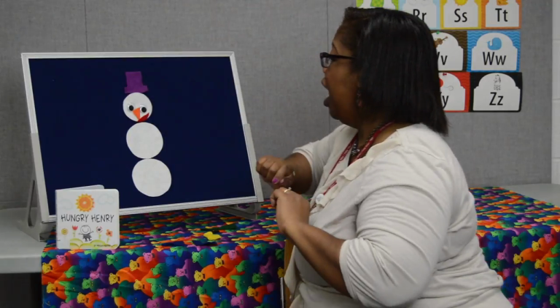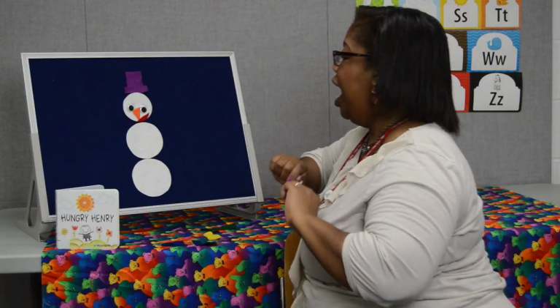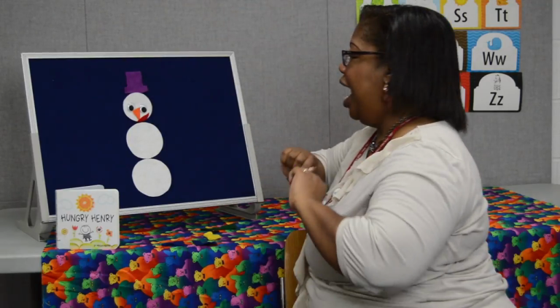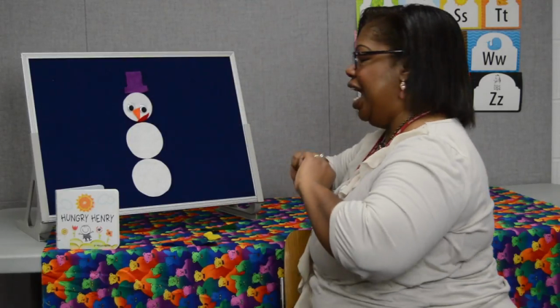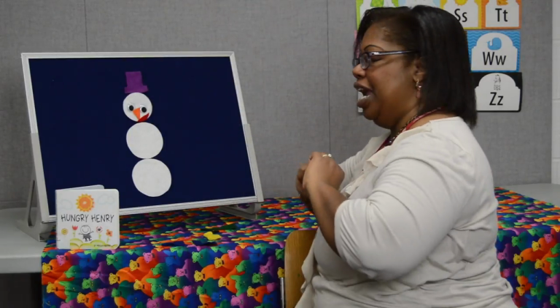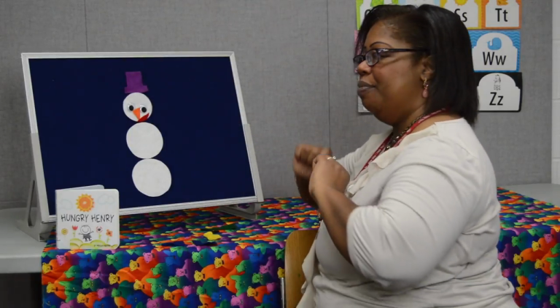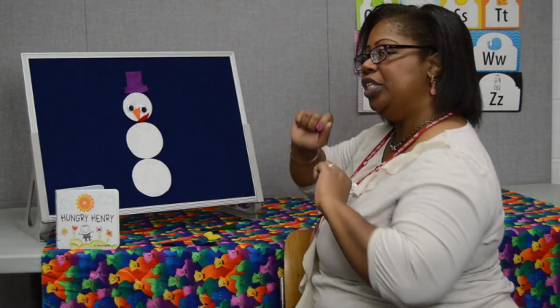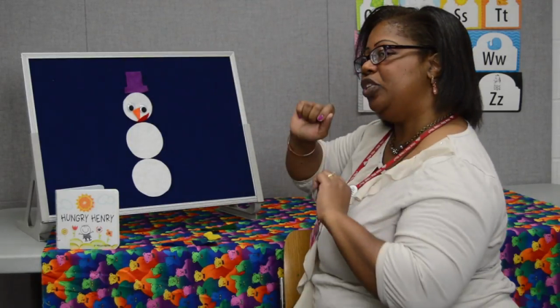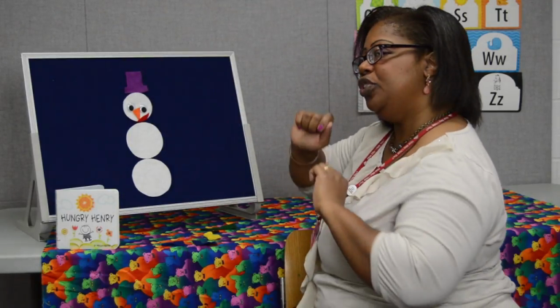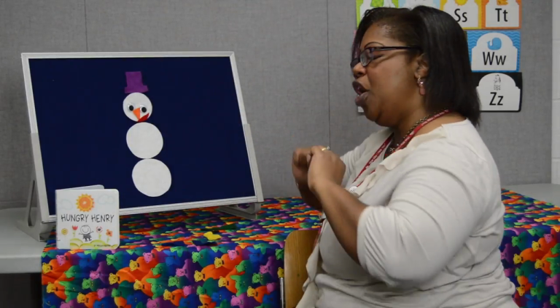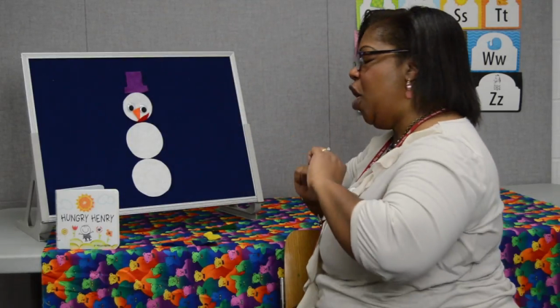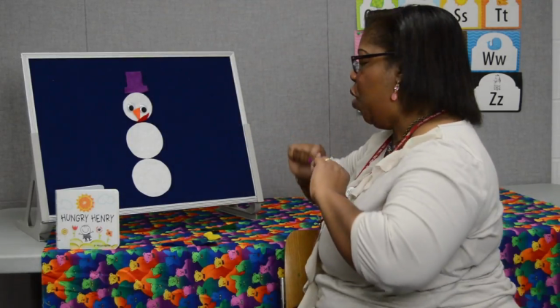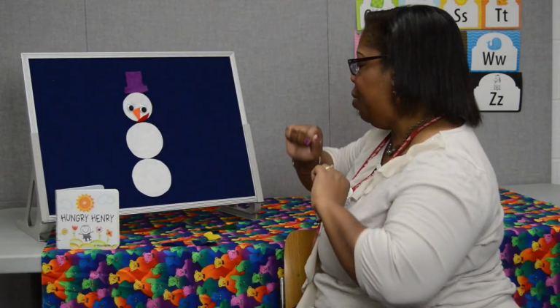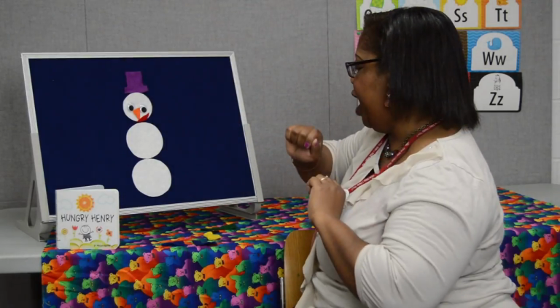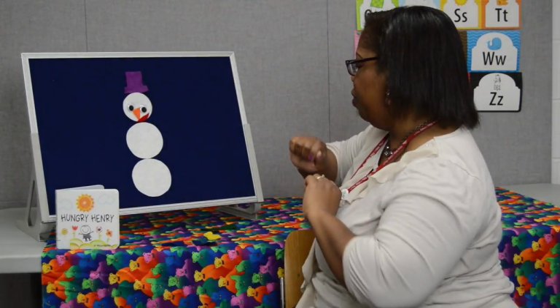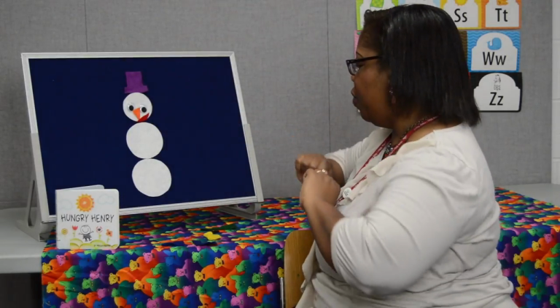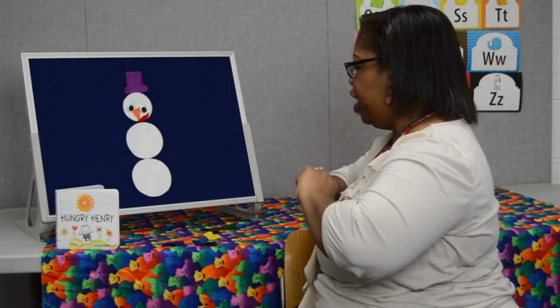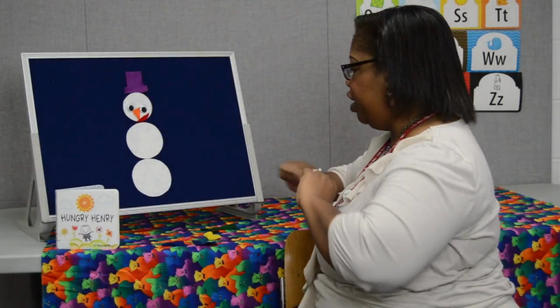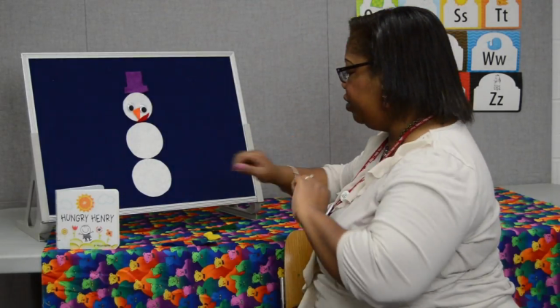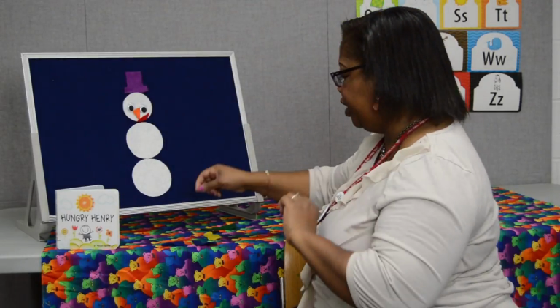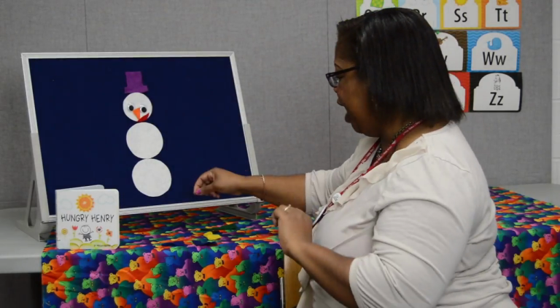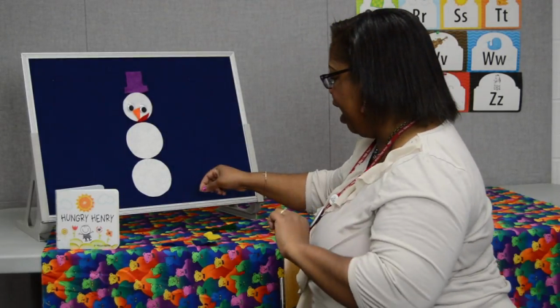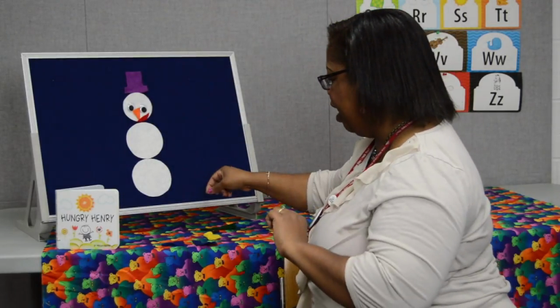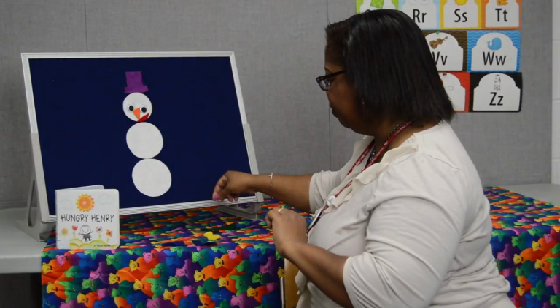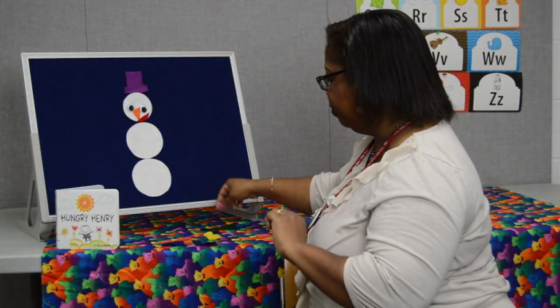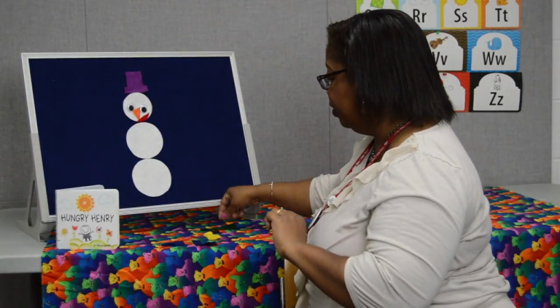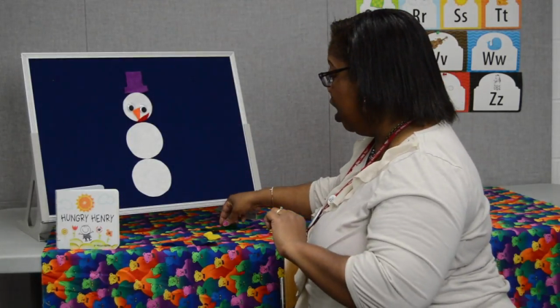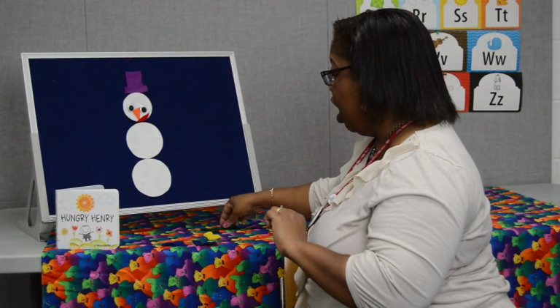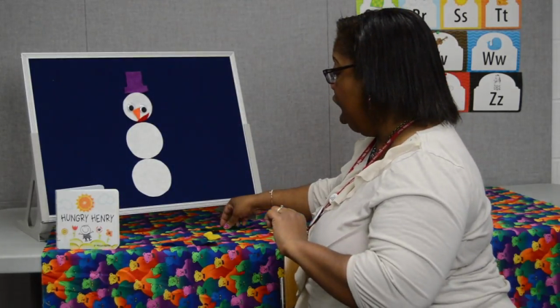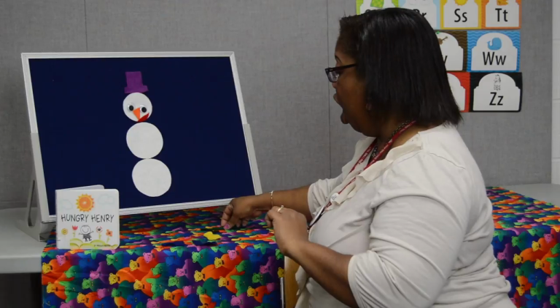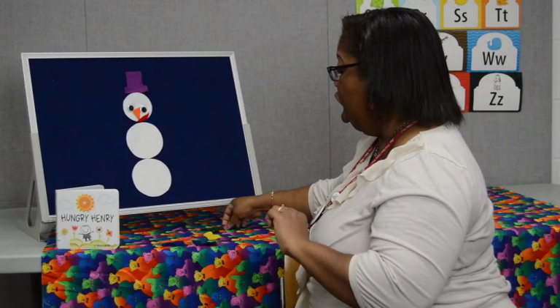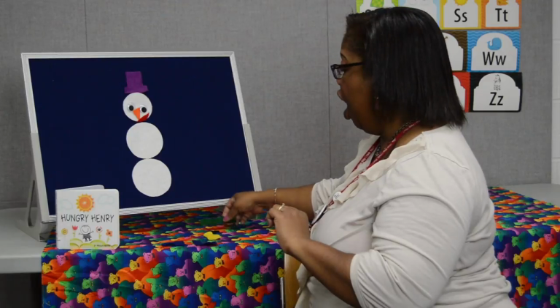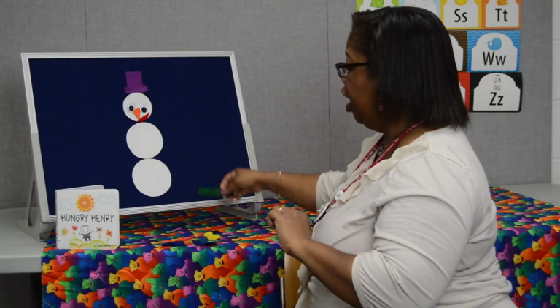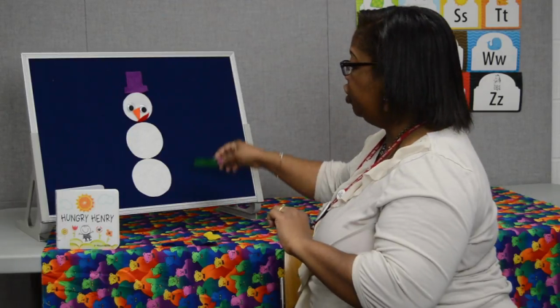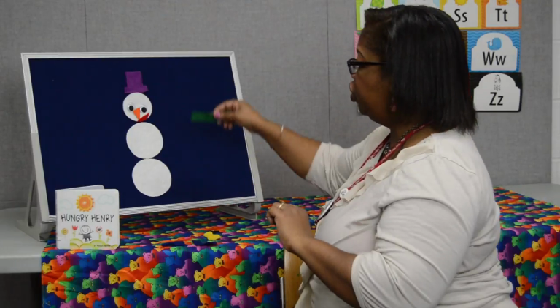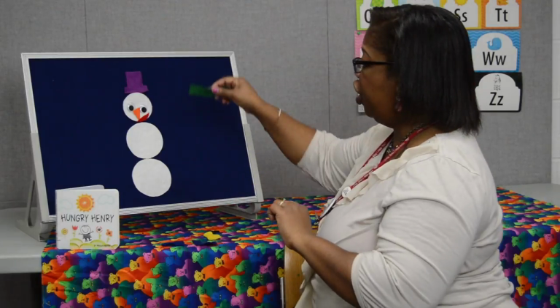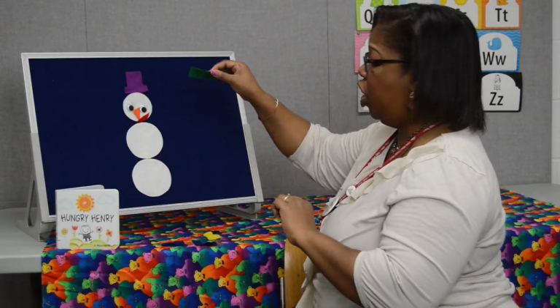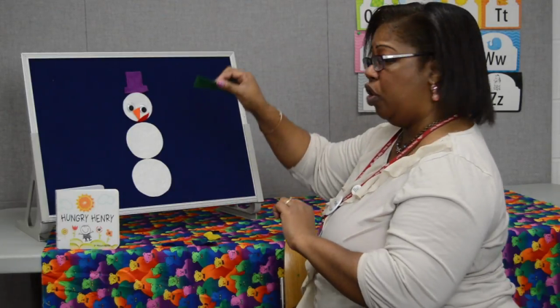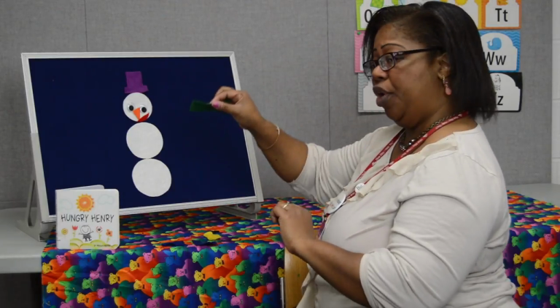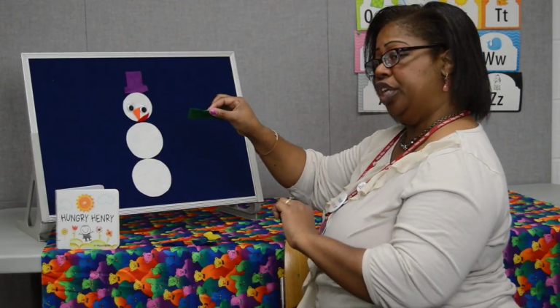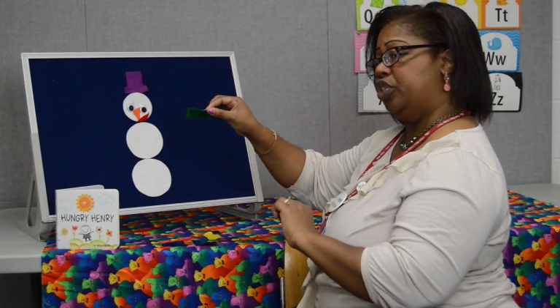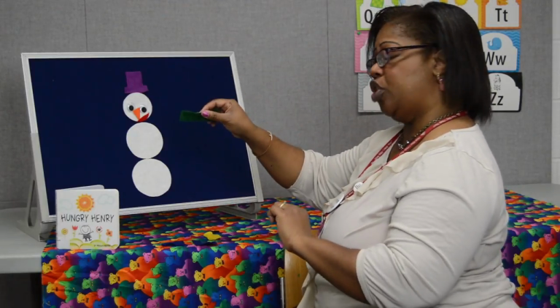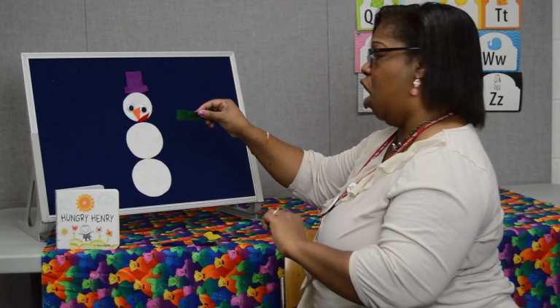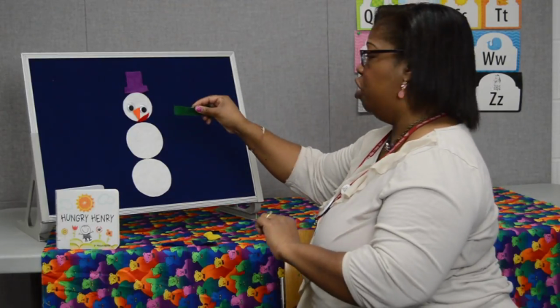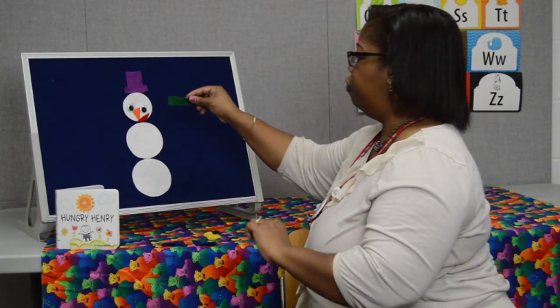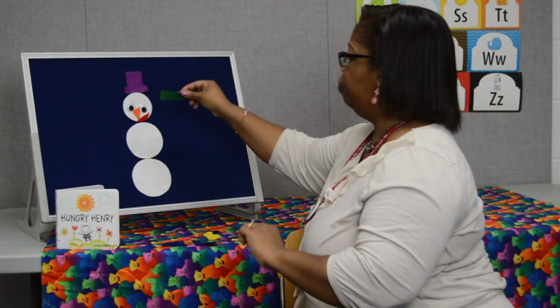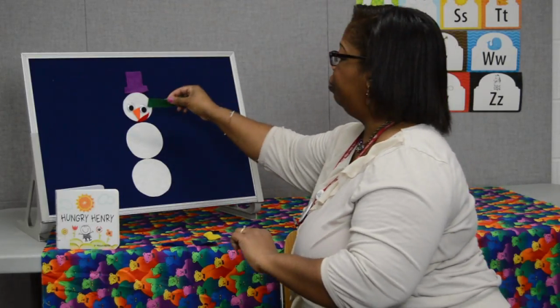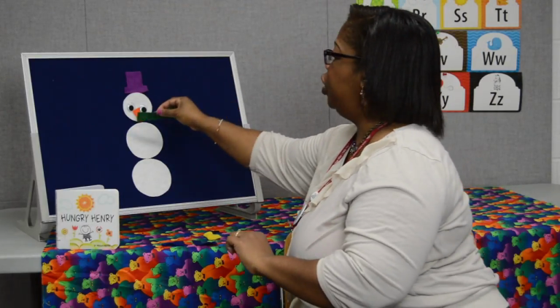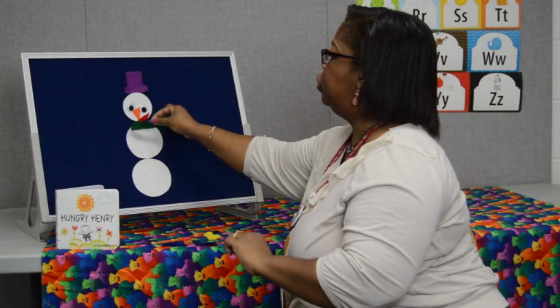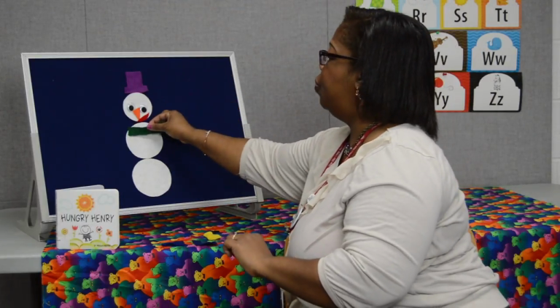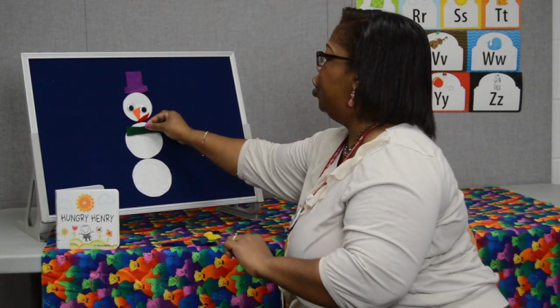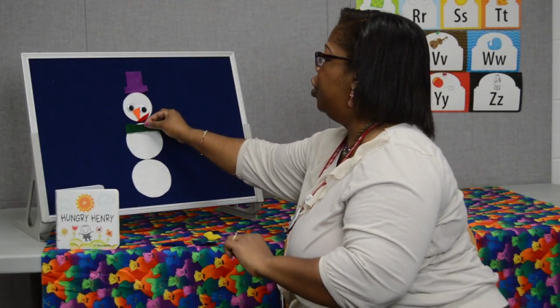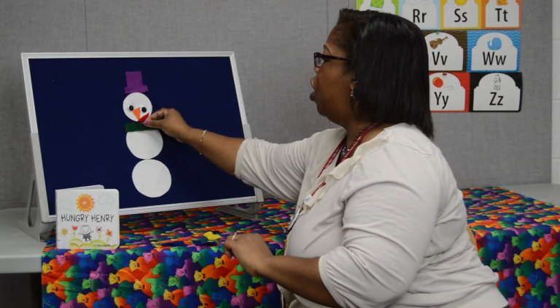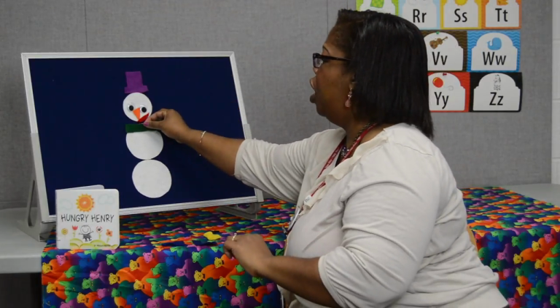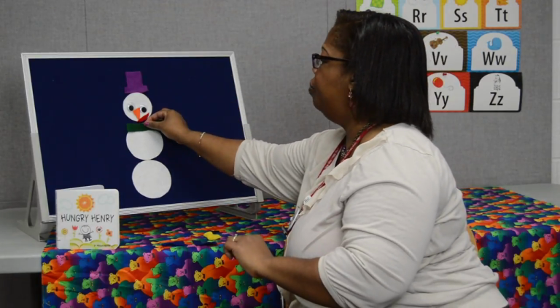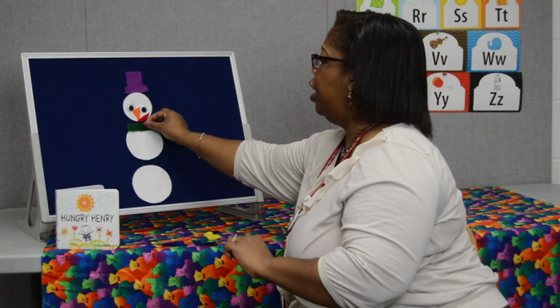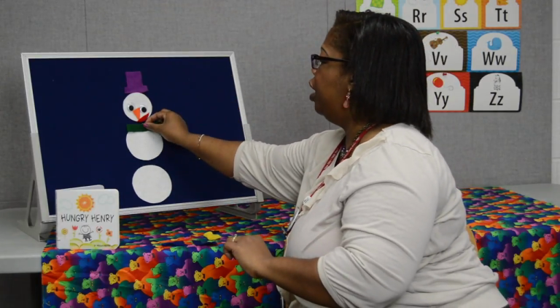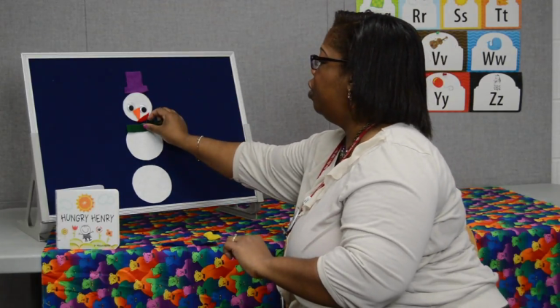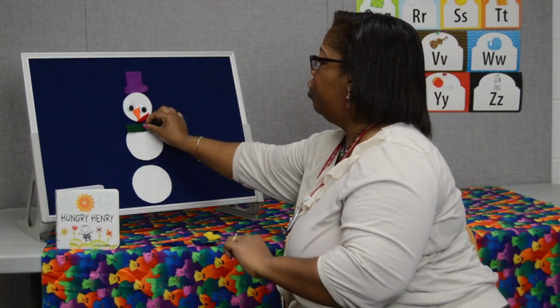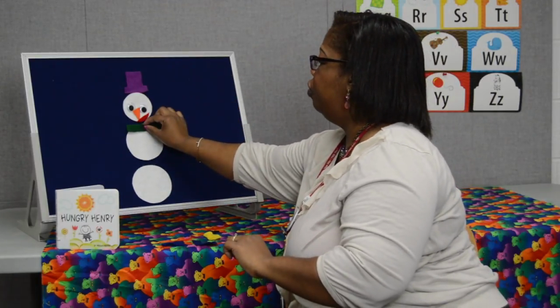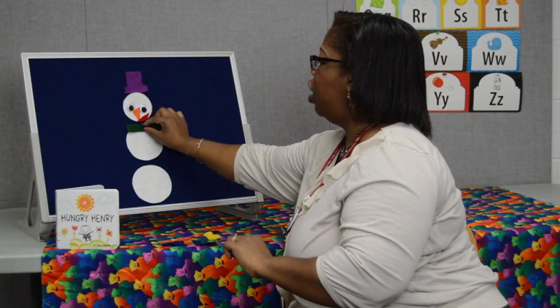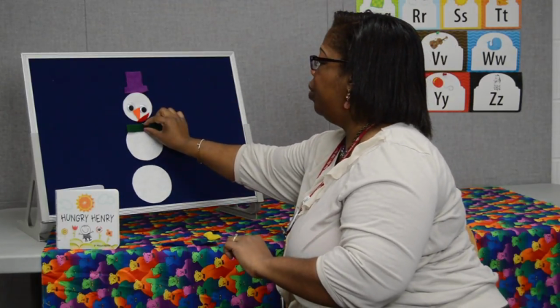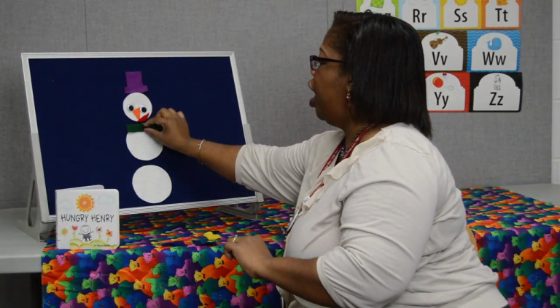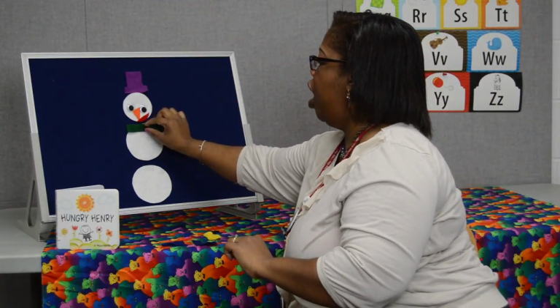Hey Mr. Snowman, what do you see? I see a green scarf. Please put it on me. There we go.